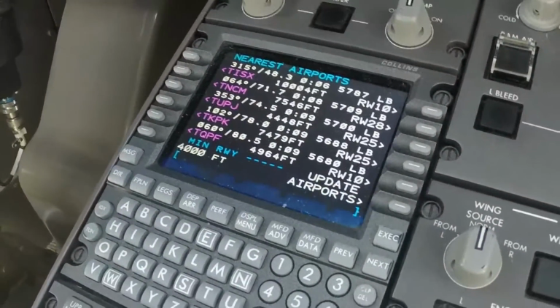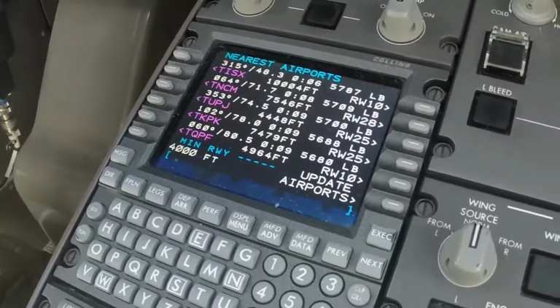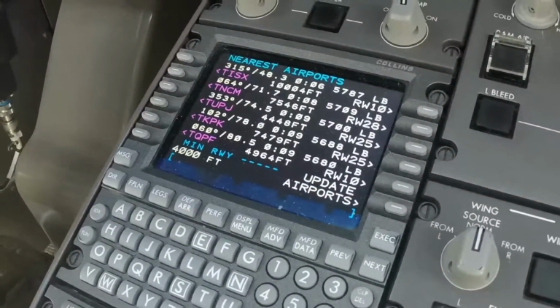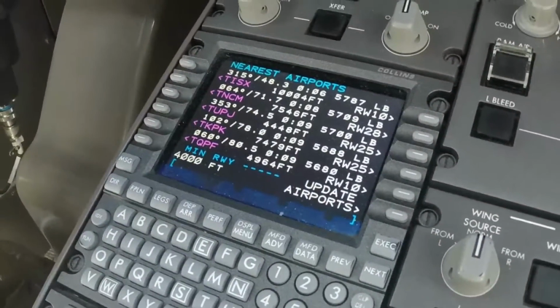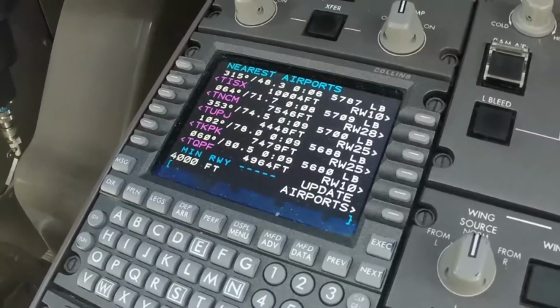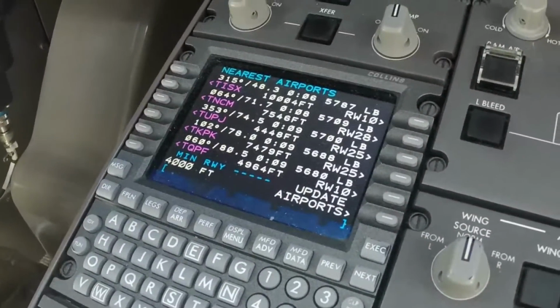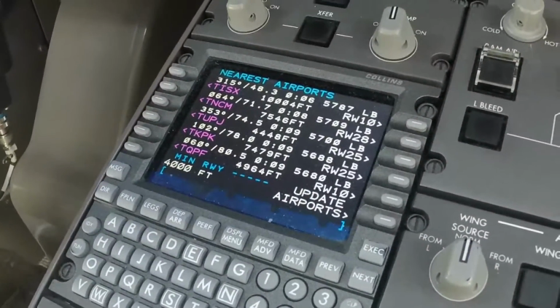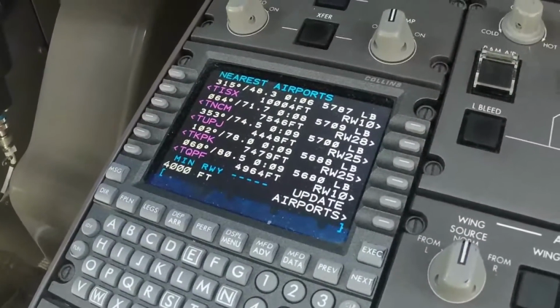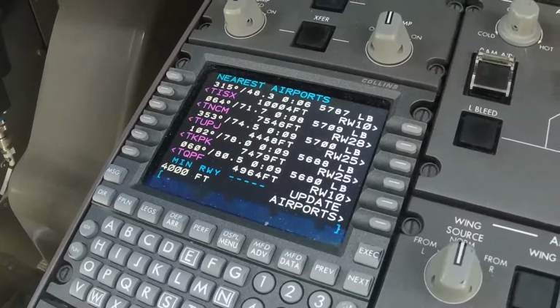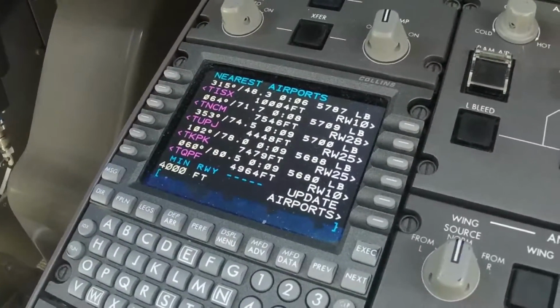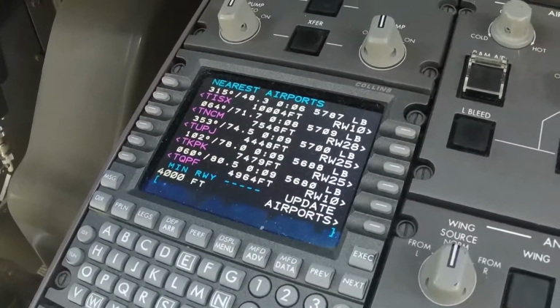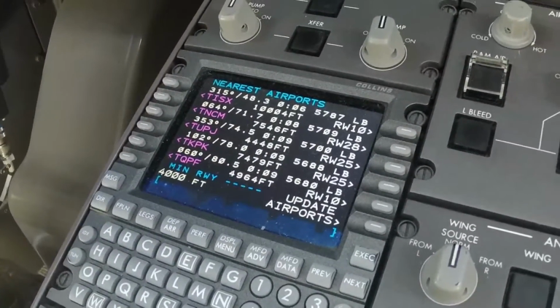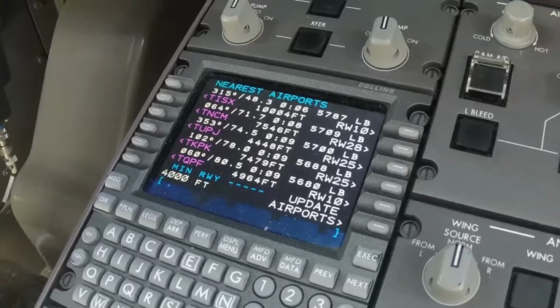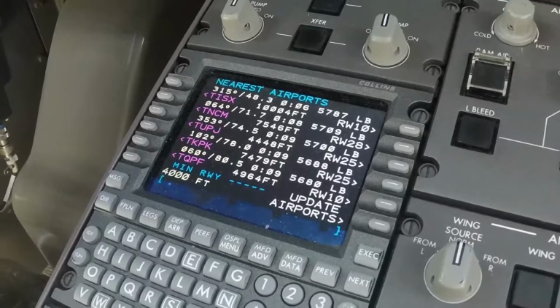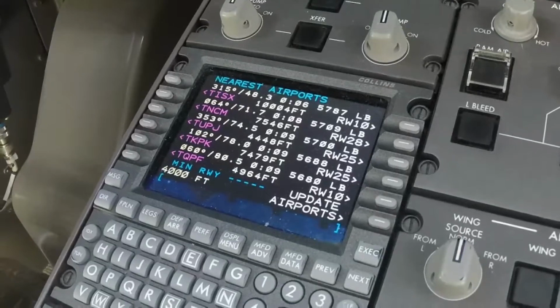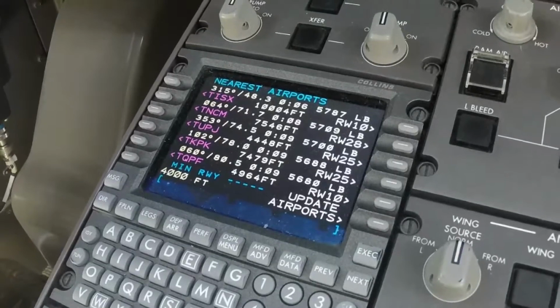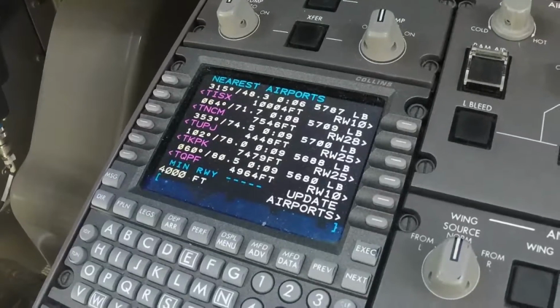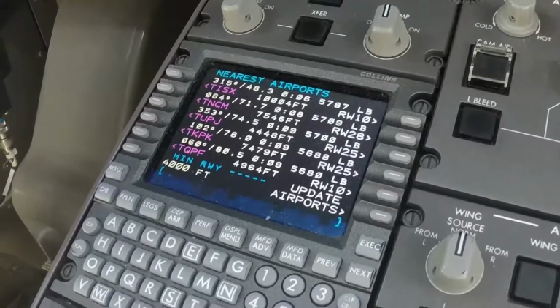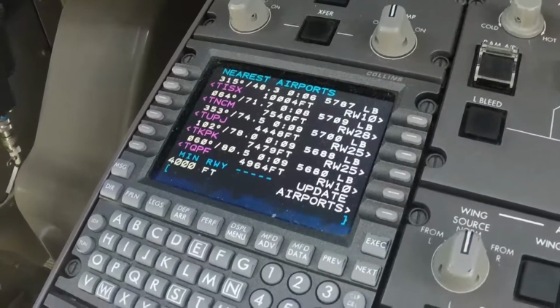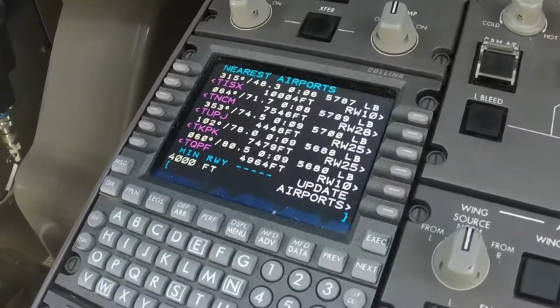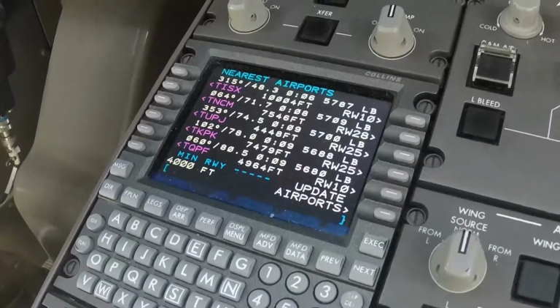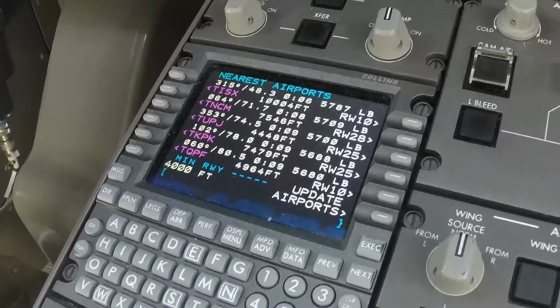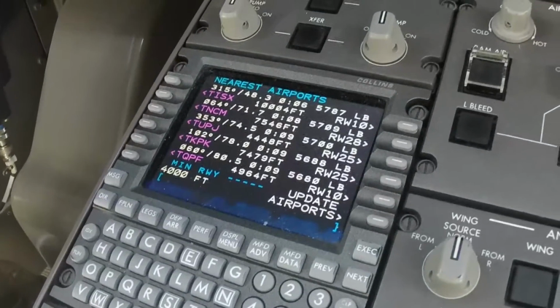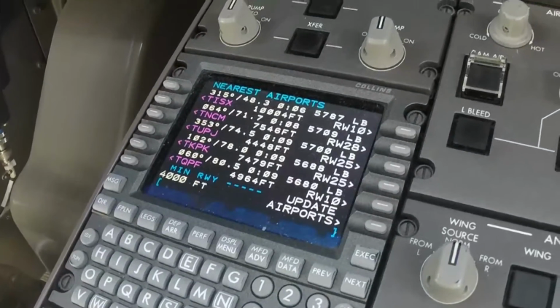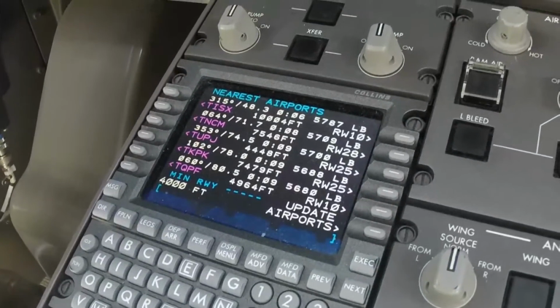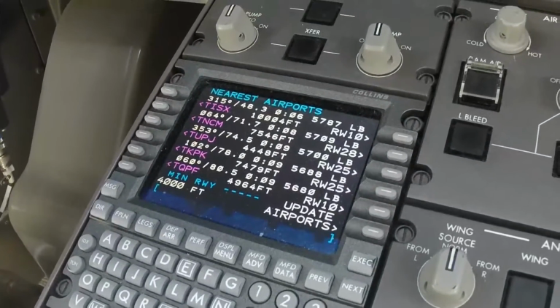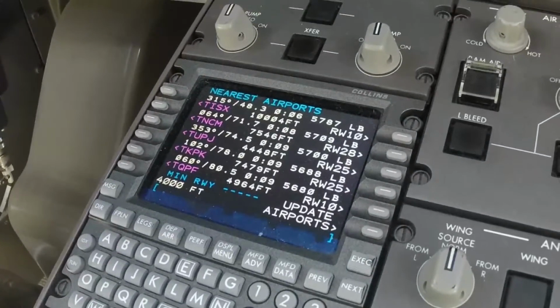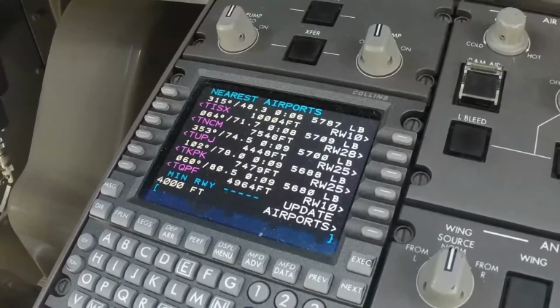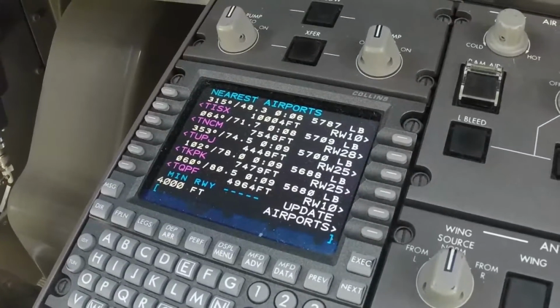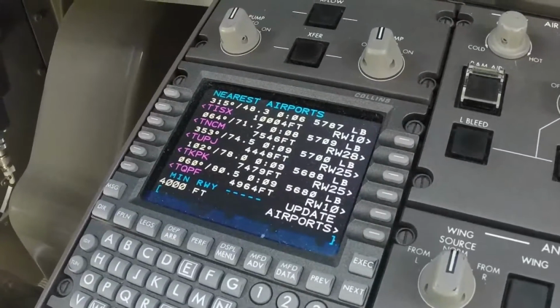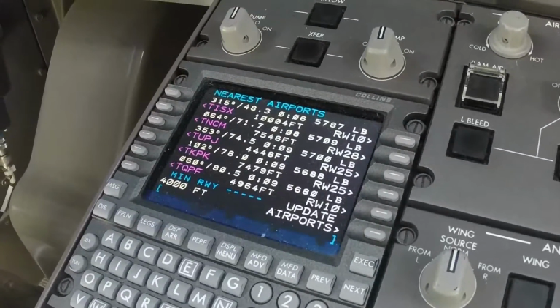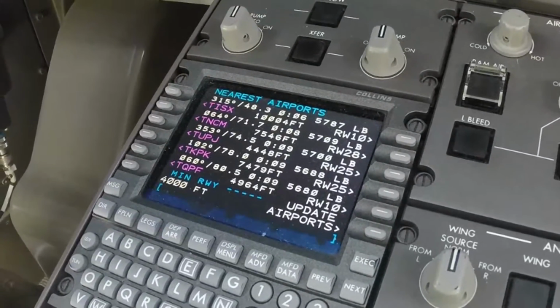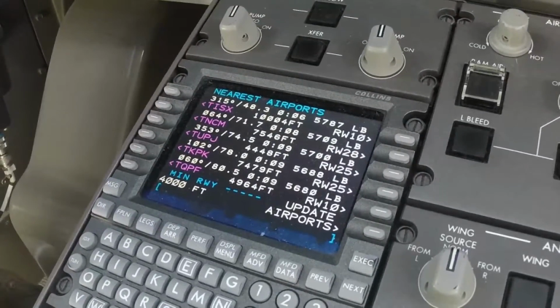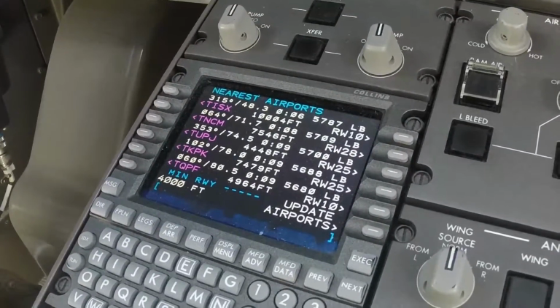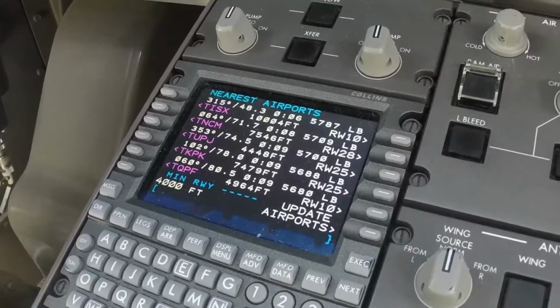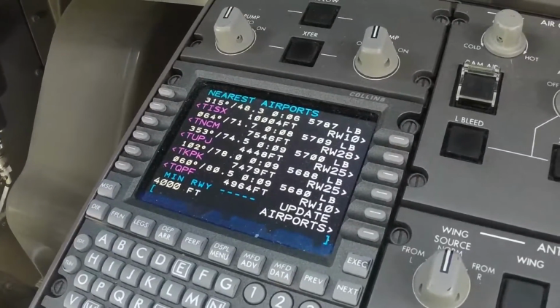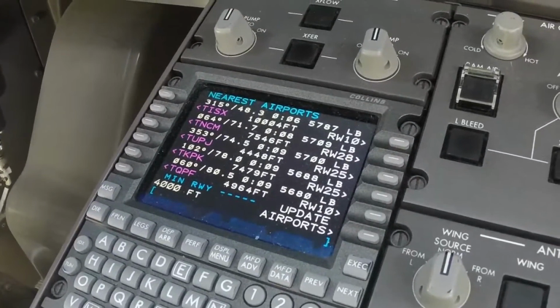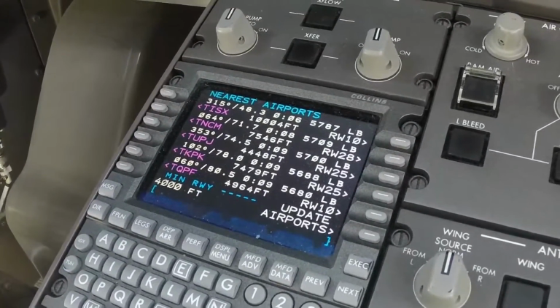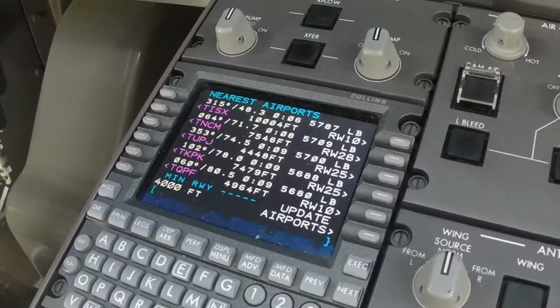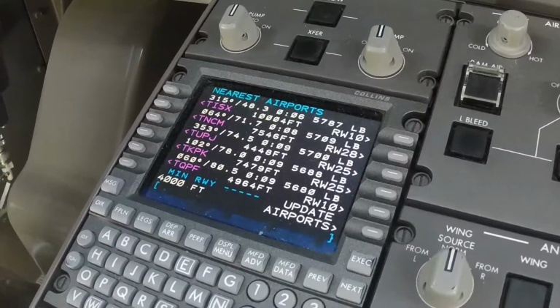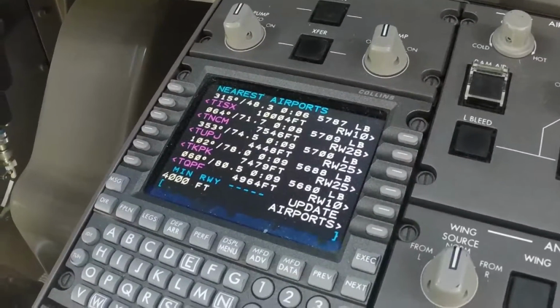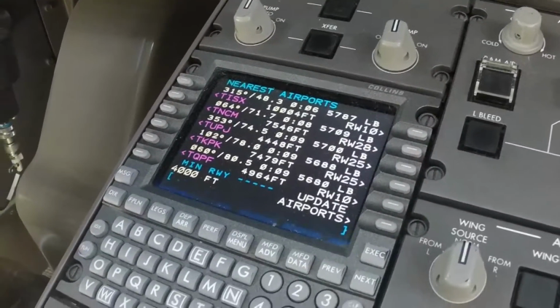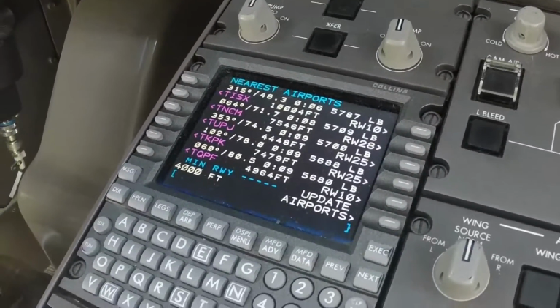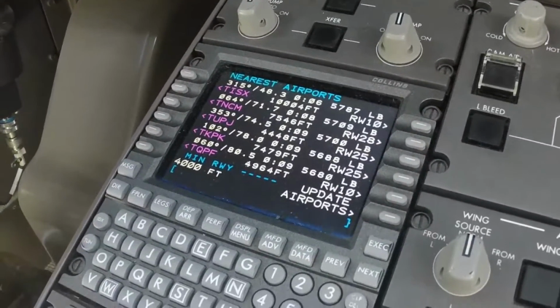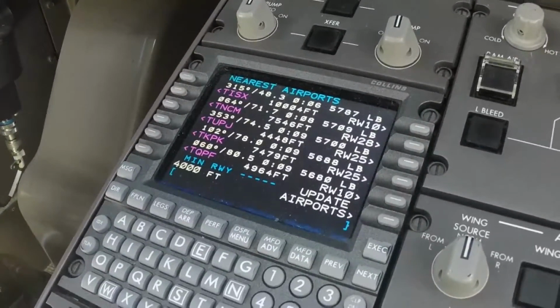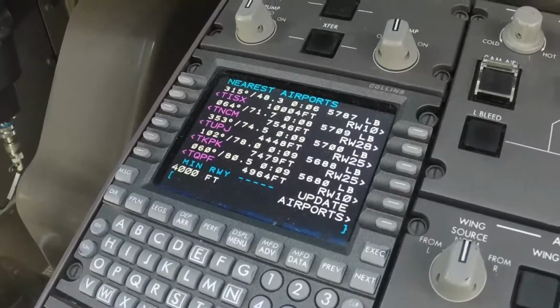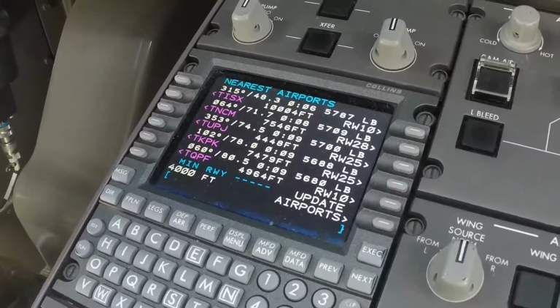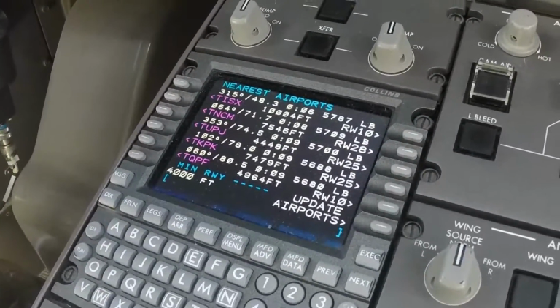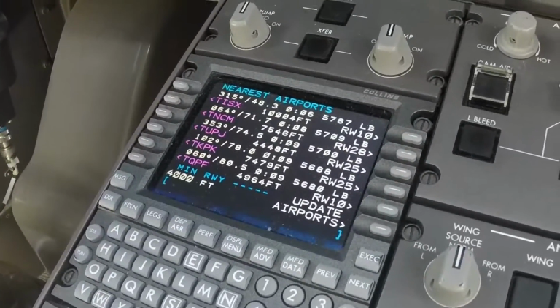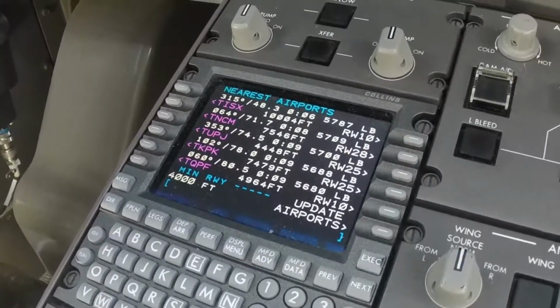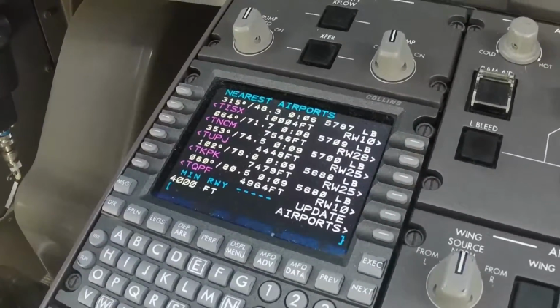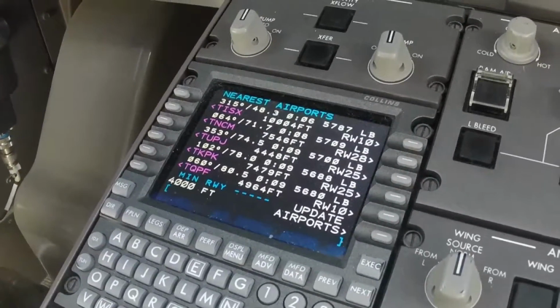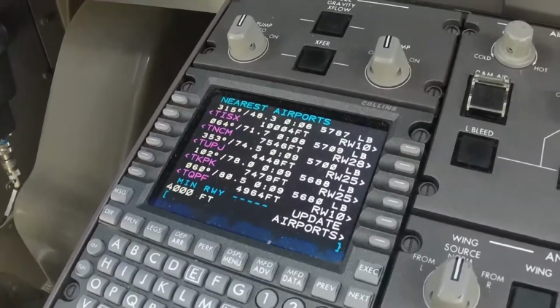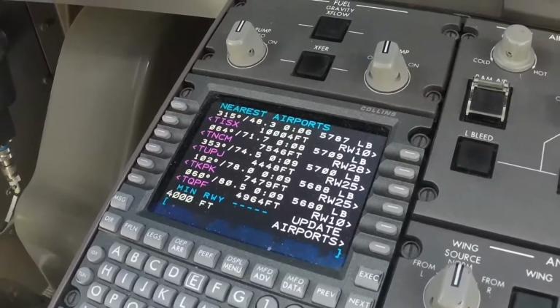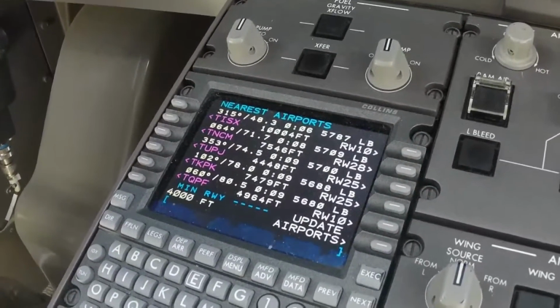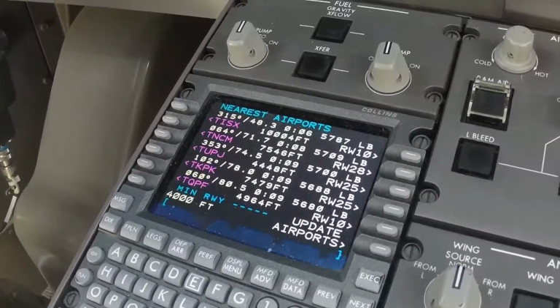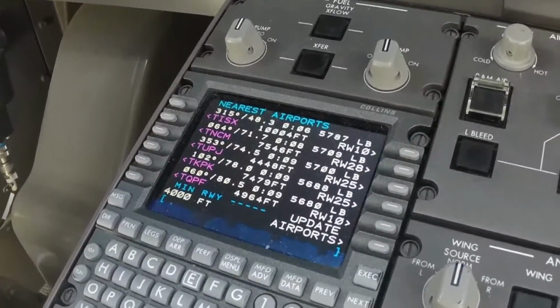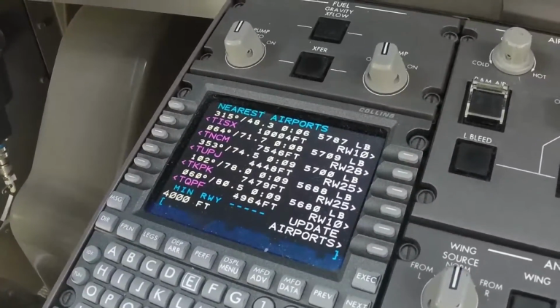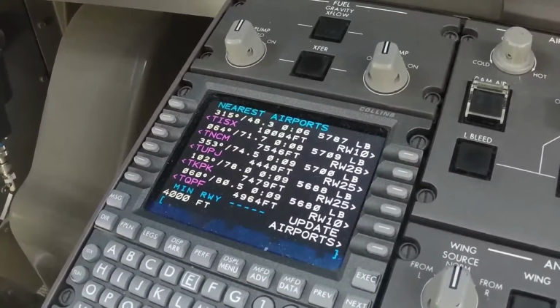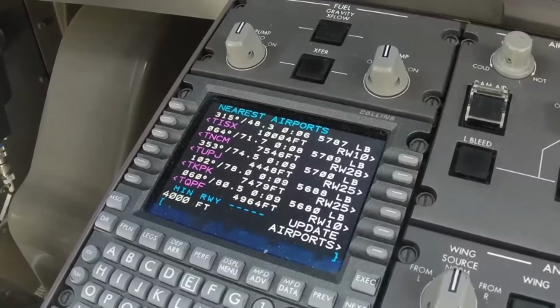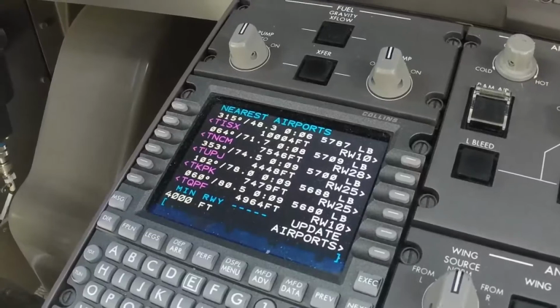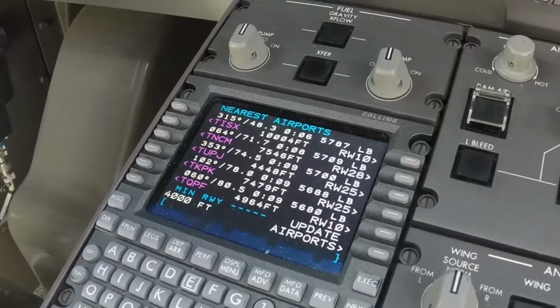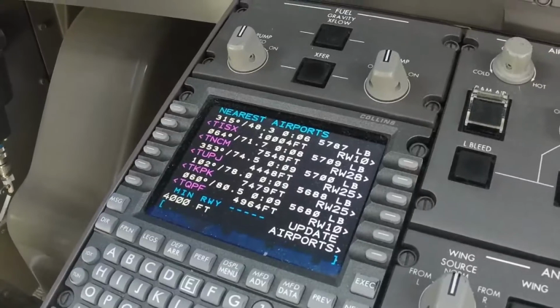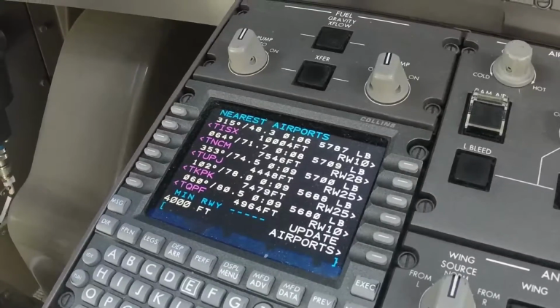It gives you the length of the runways and direction. For example, San Juan — we had a radar contact call, flight level 410 — and you can do a quick direct to San Juan straight from this page.